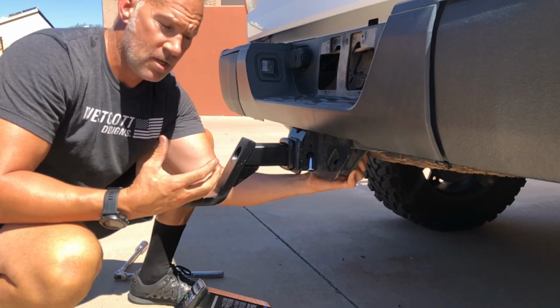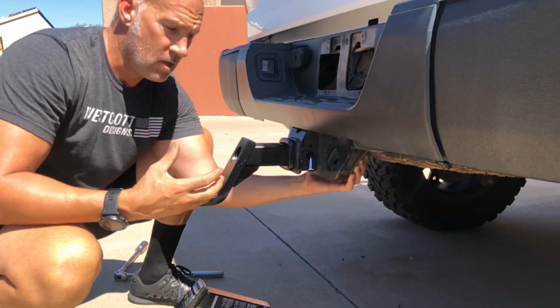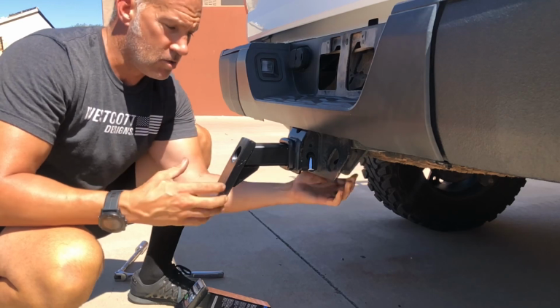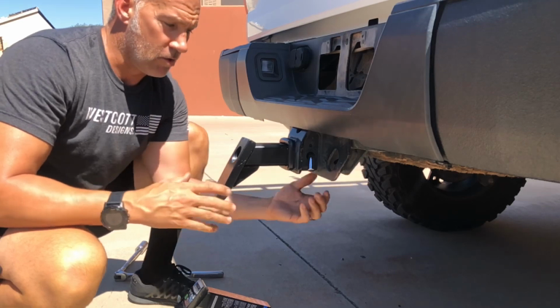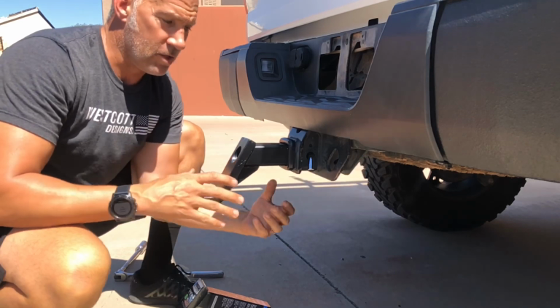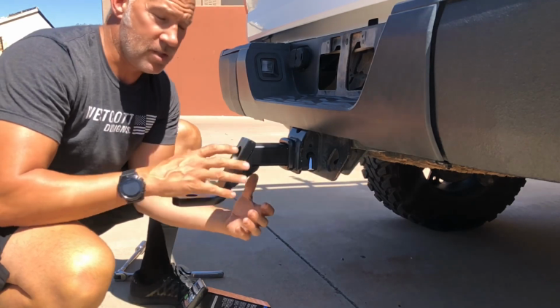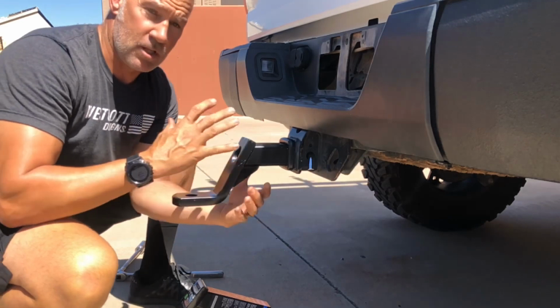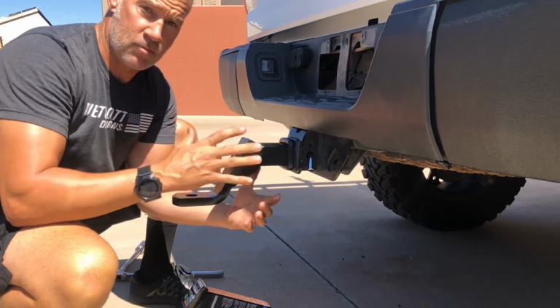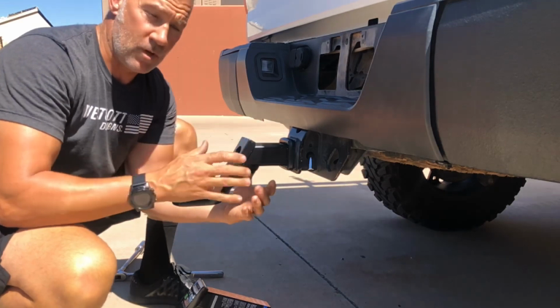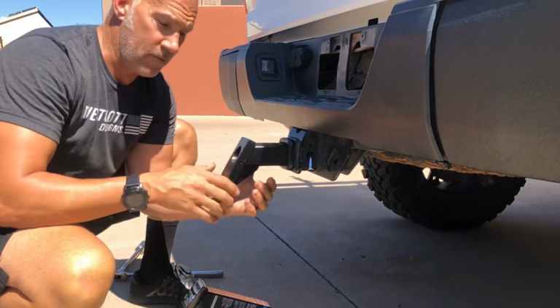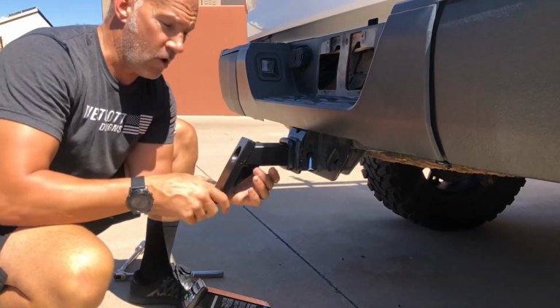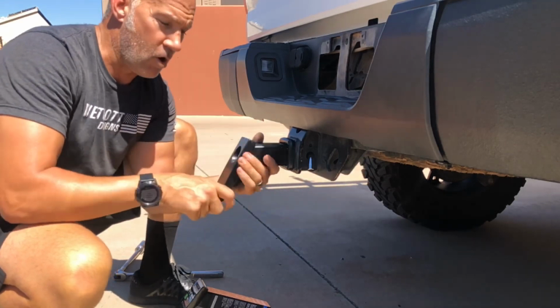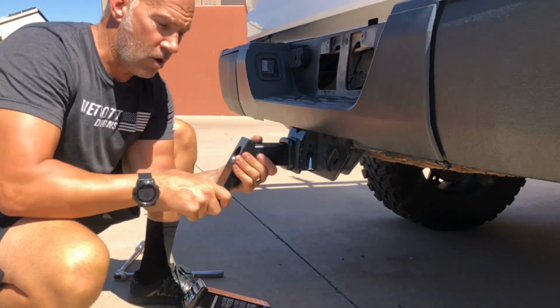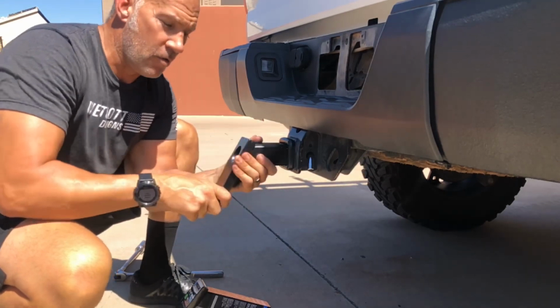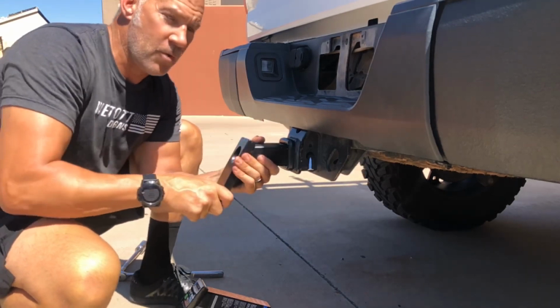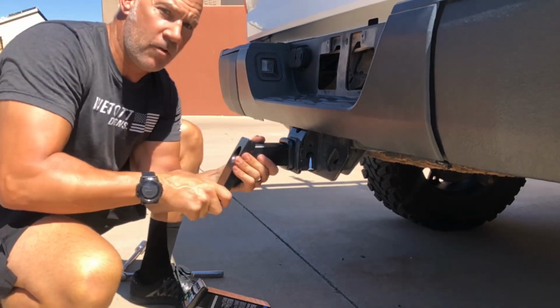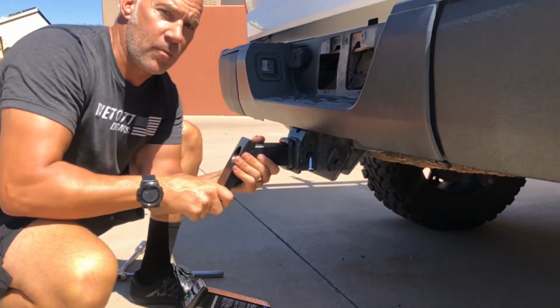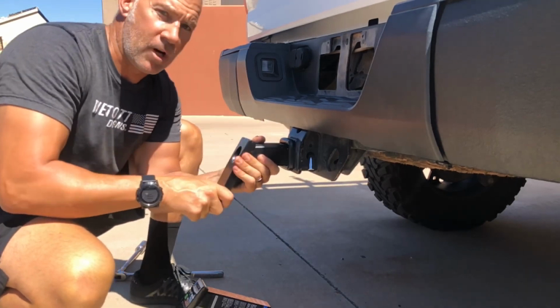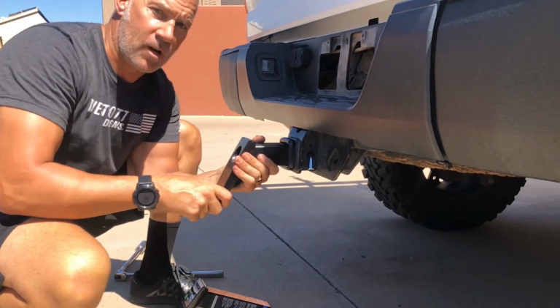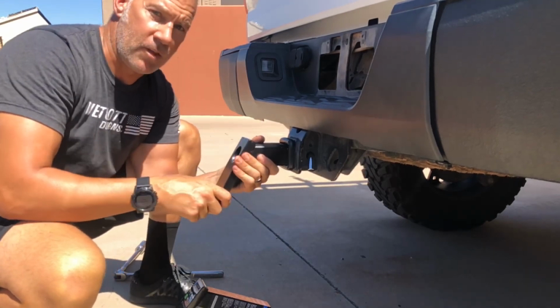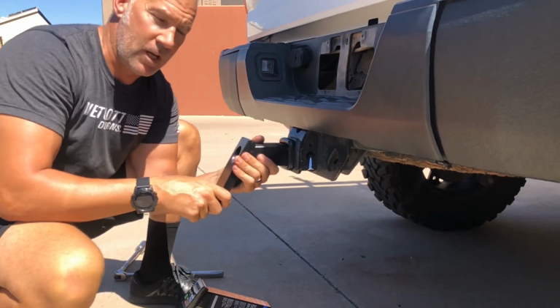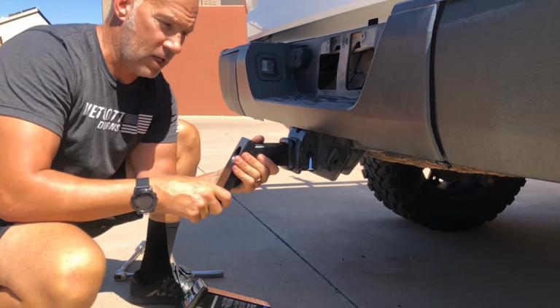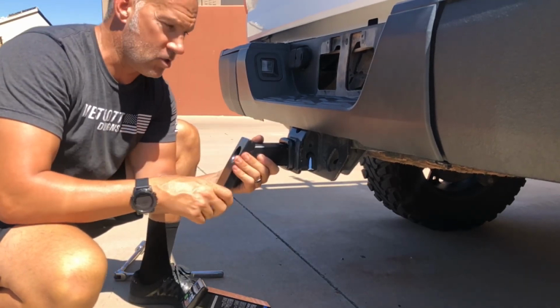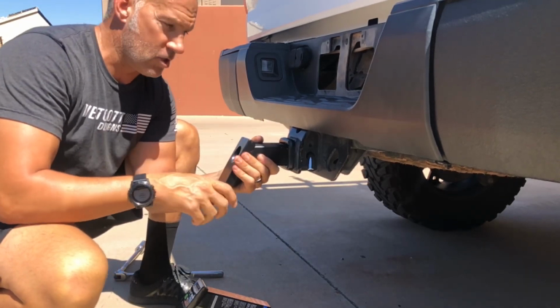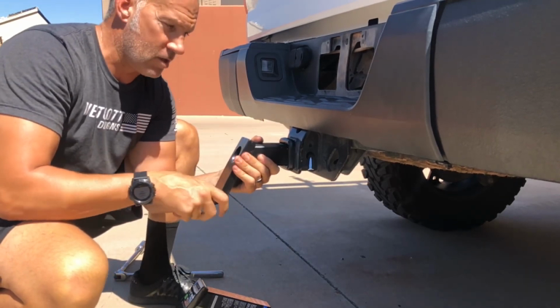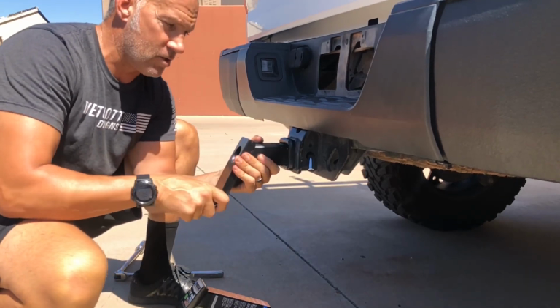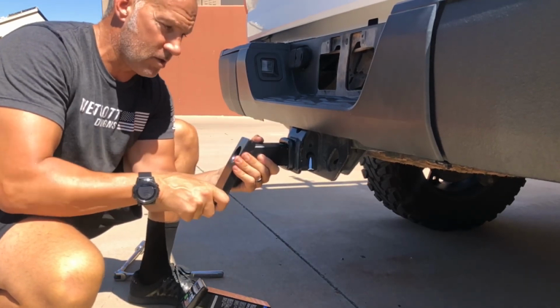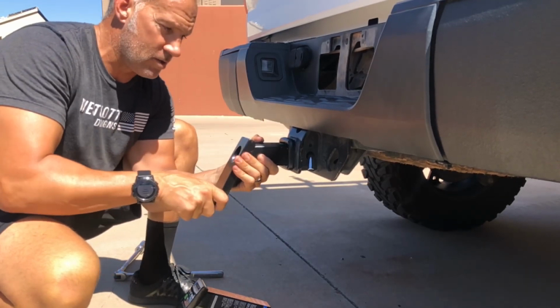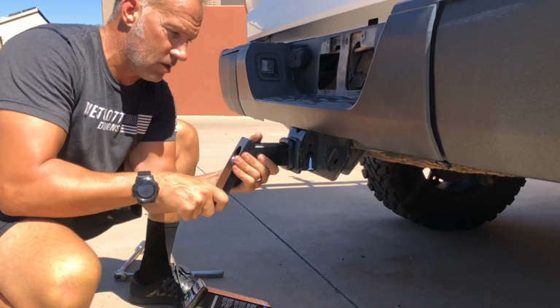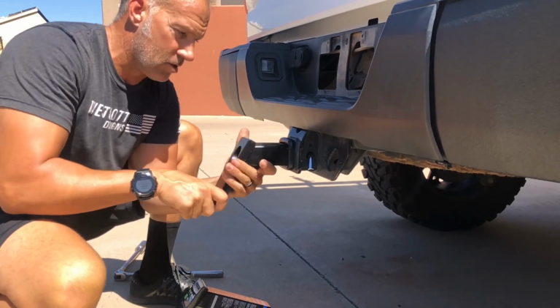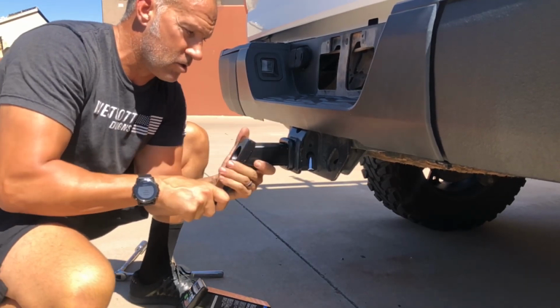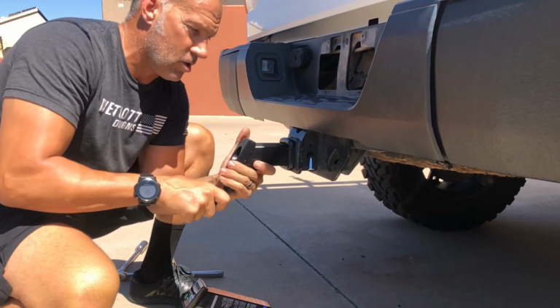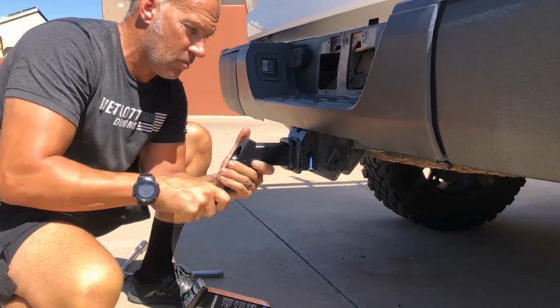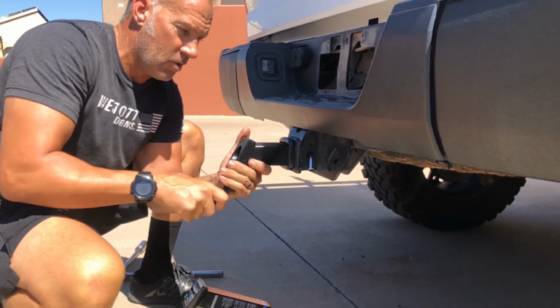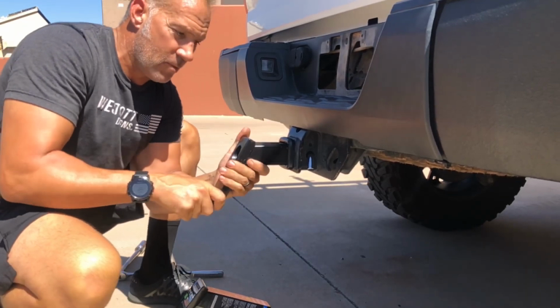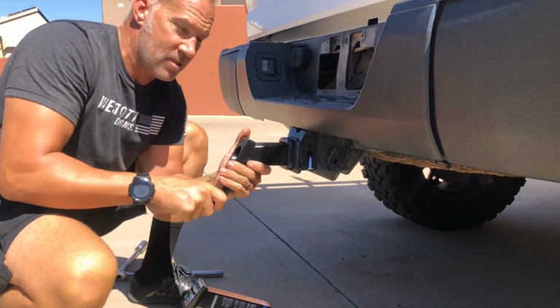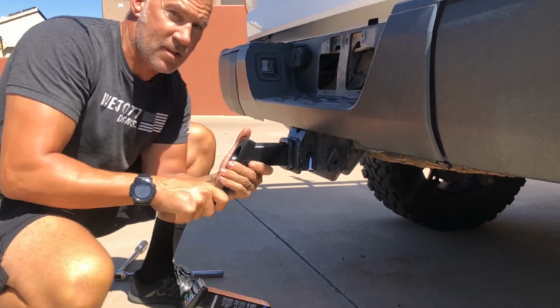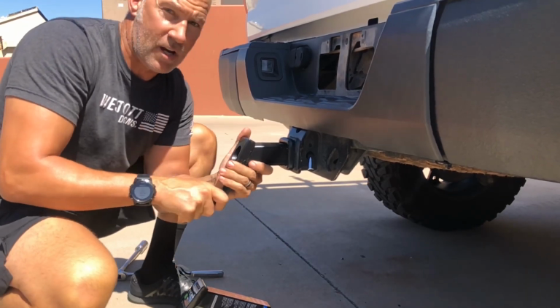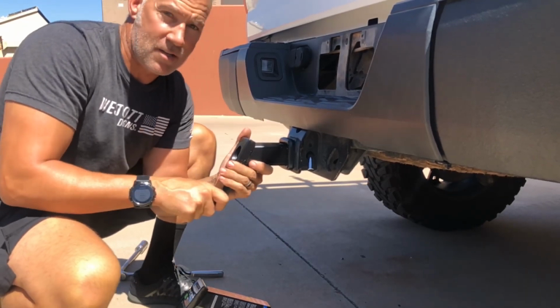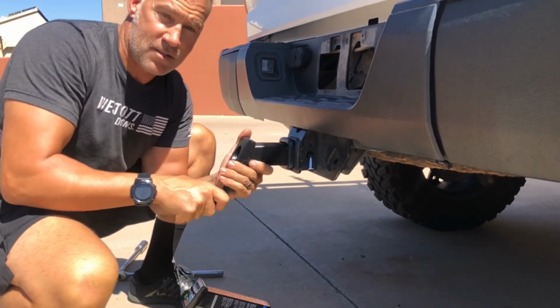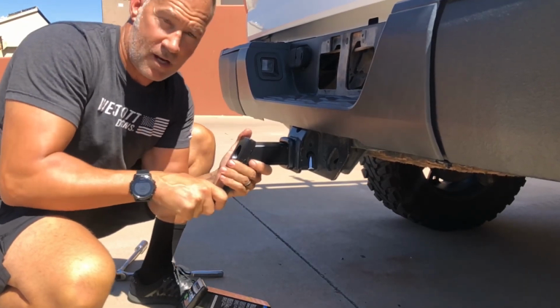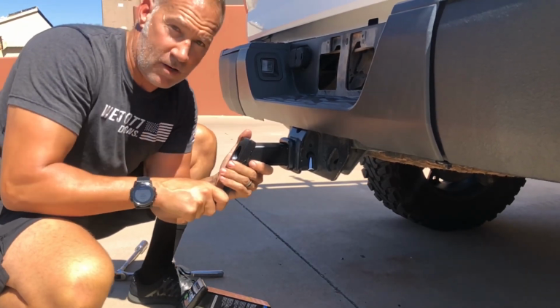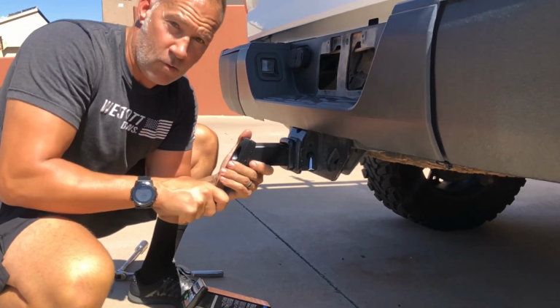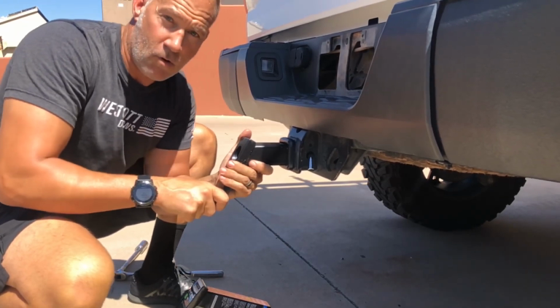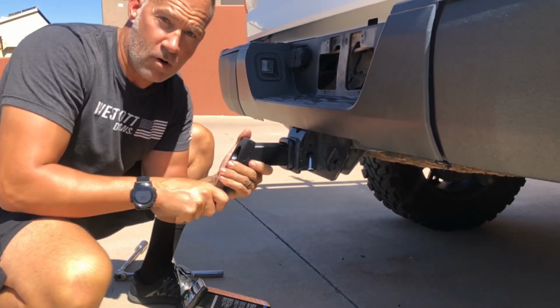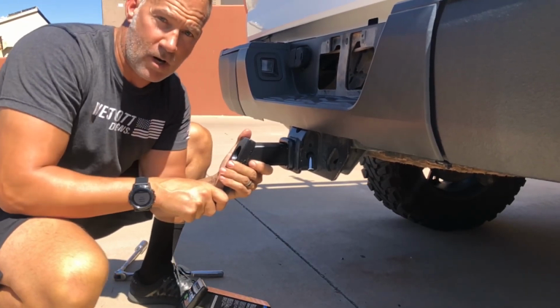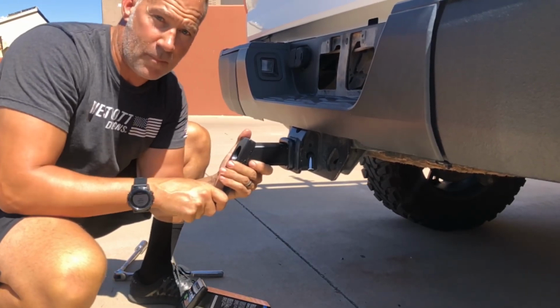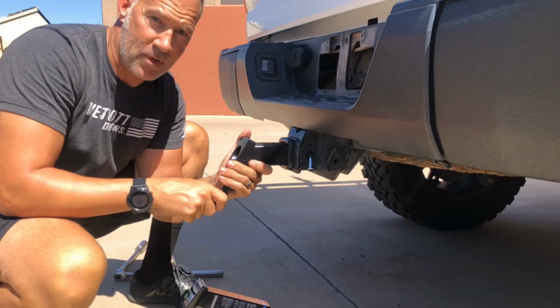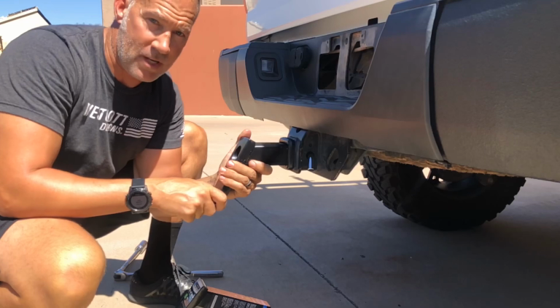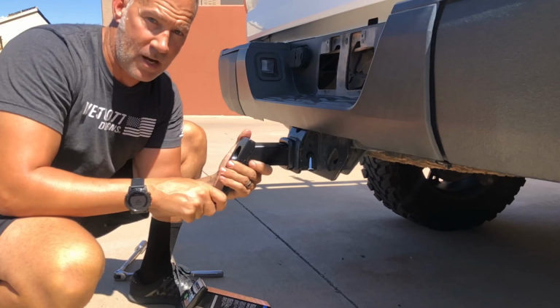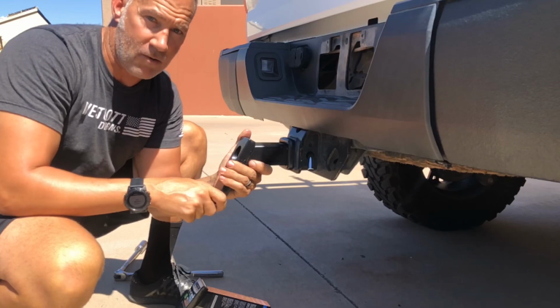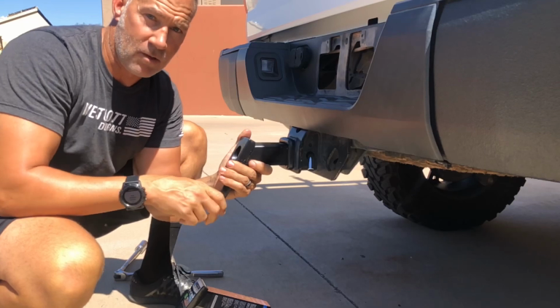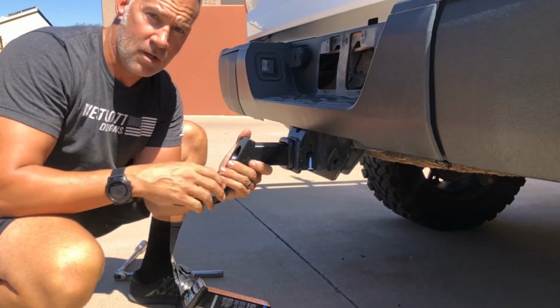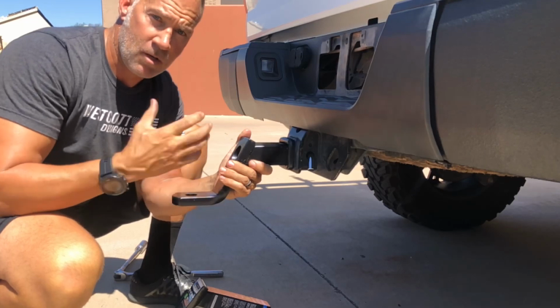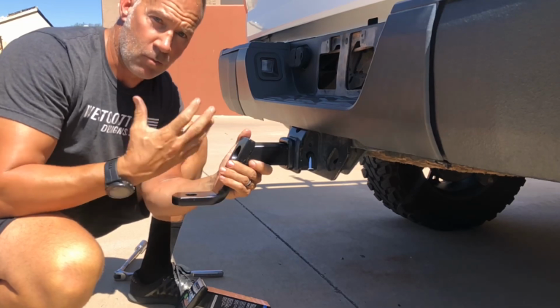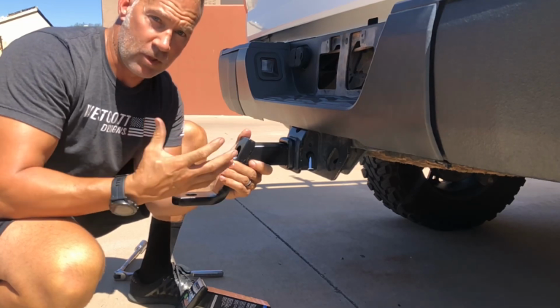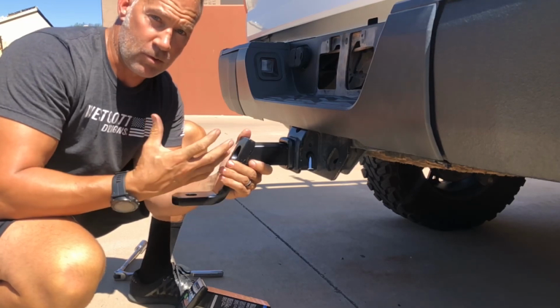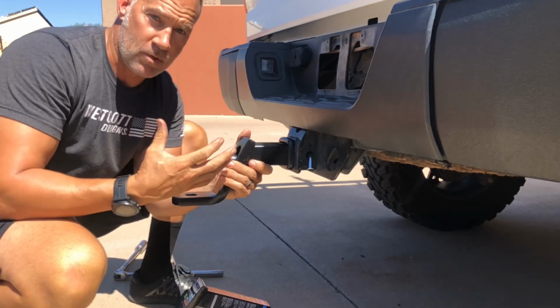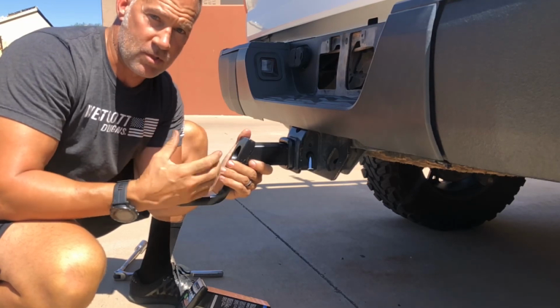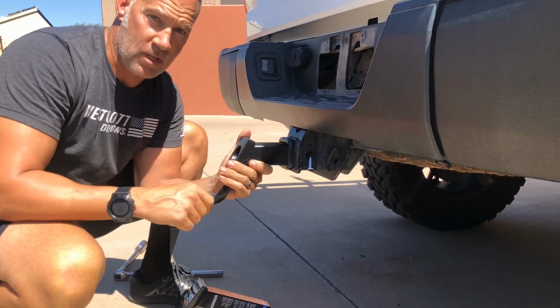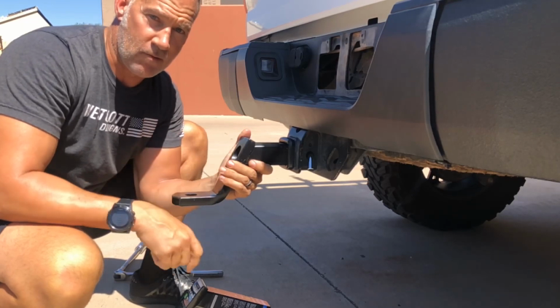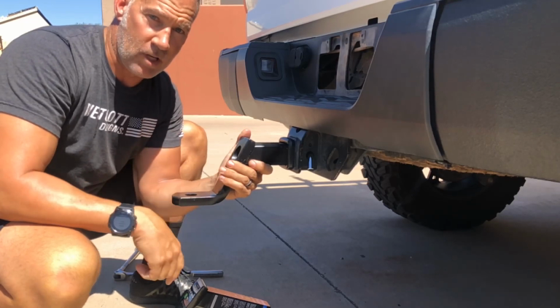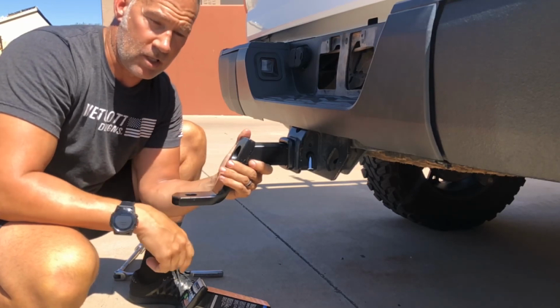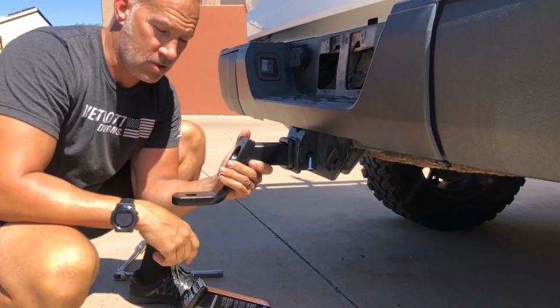This gets rid of all the movement on the hitch. As you can see, there's no movement side to side or up and down with the receiver hitch.